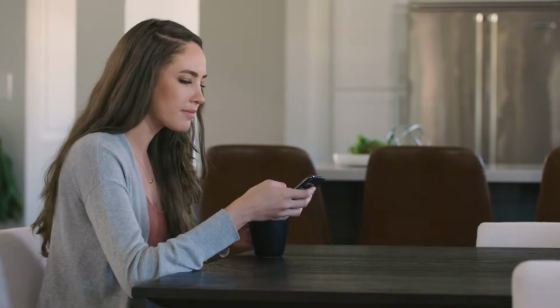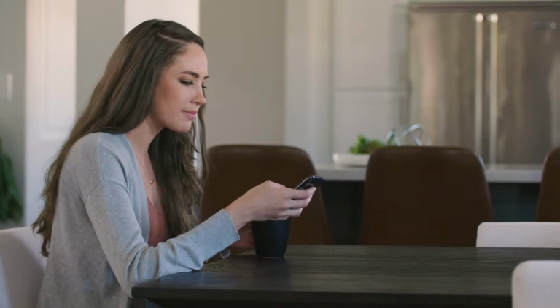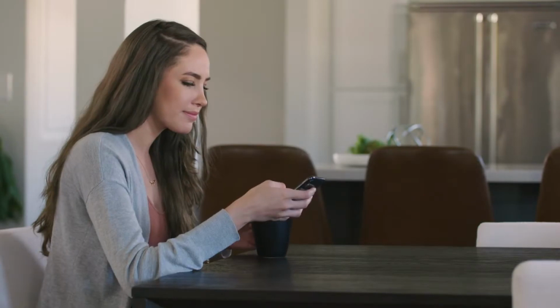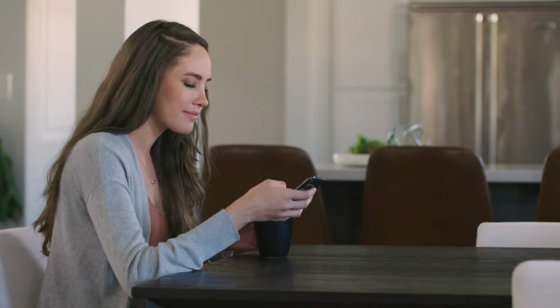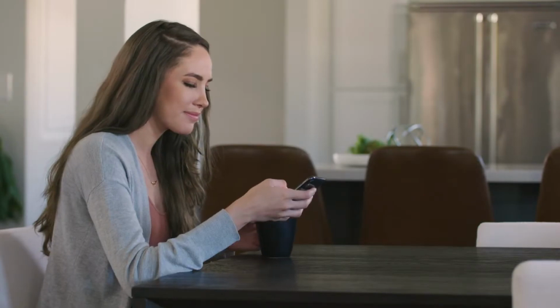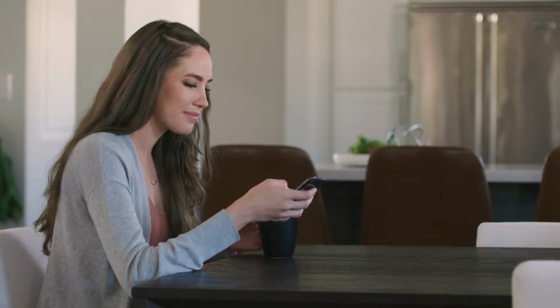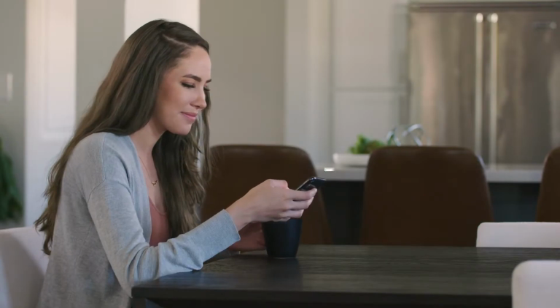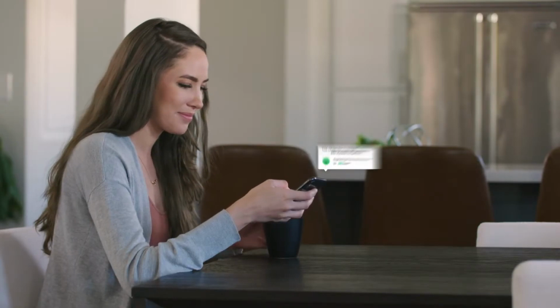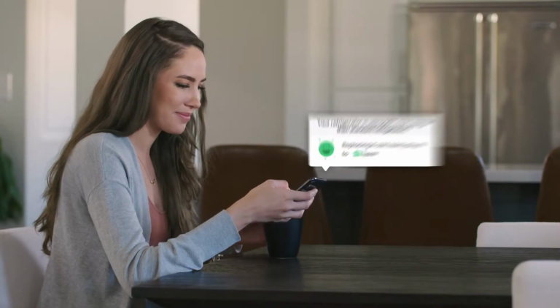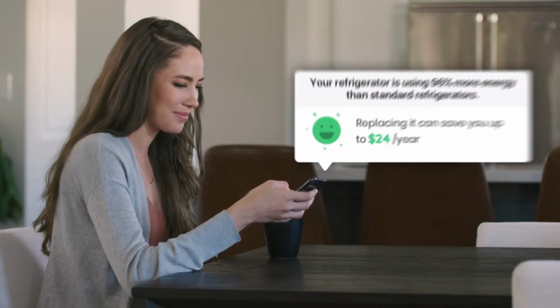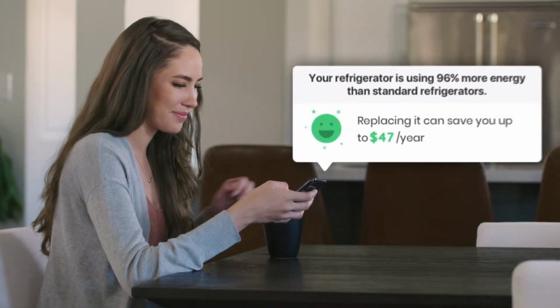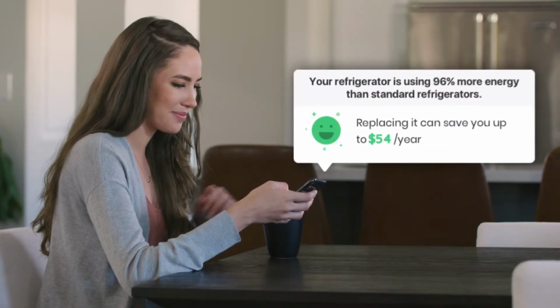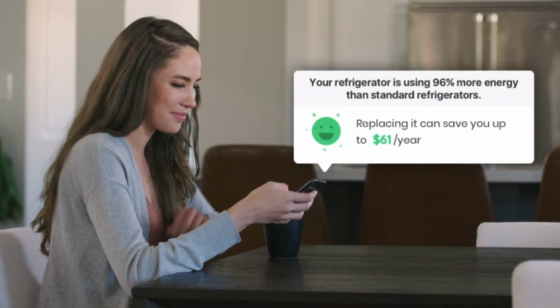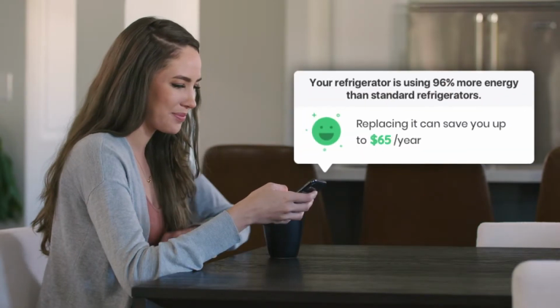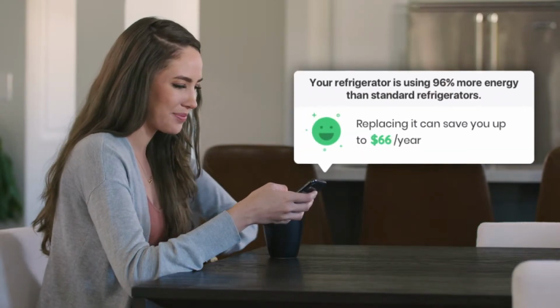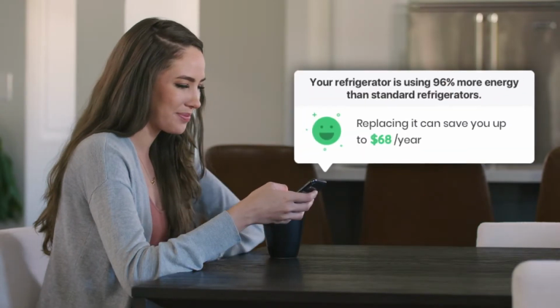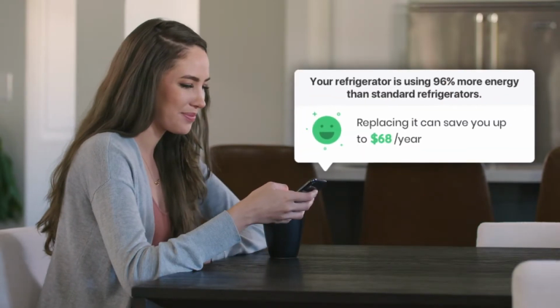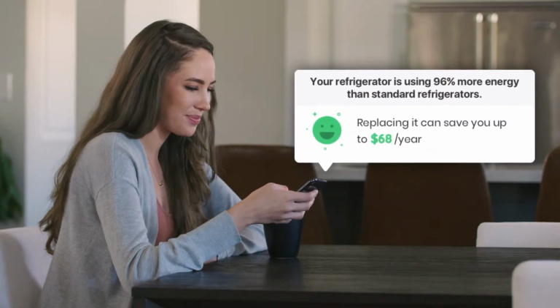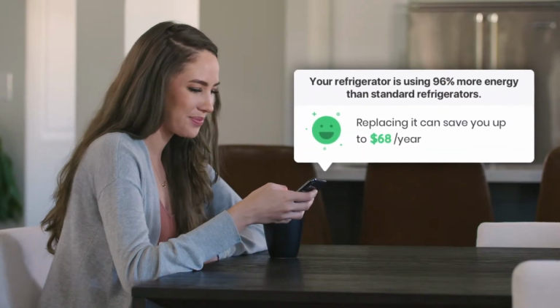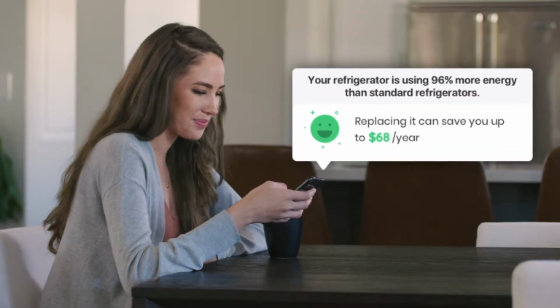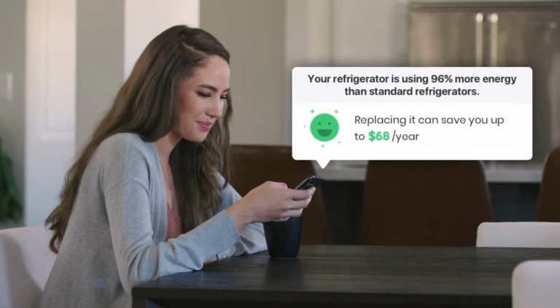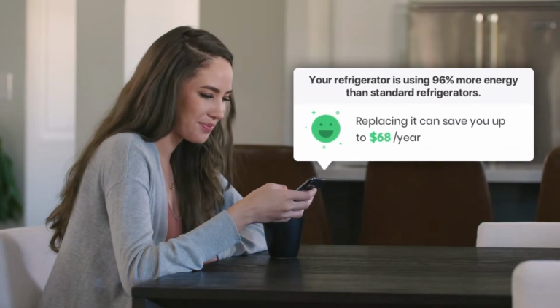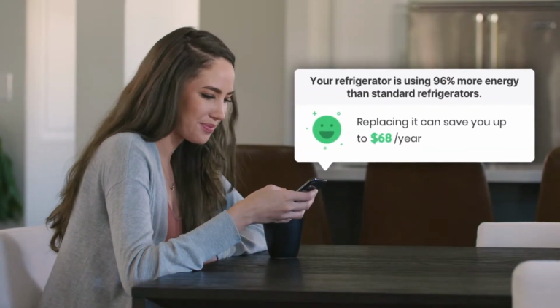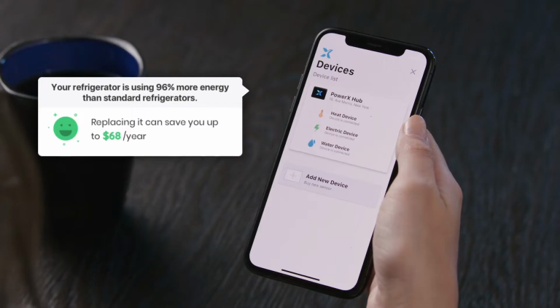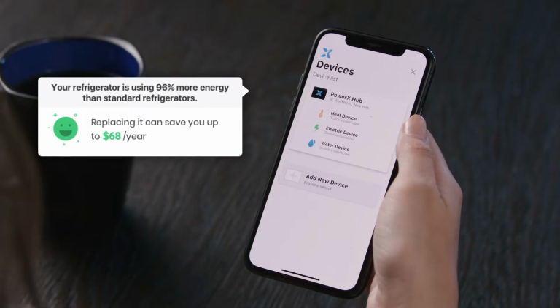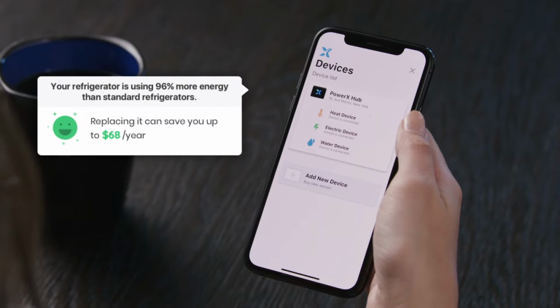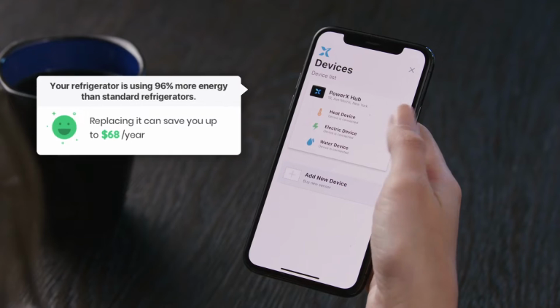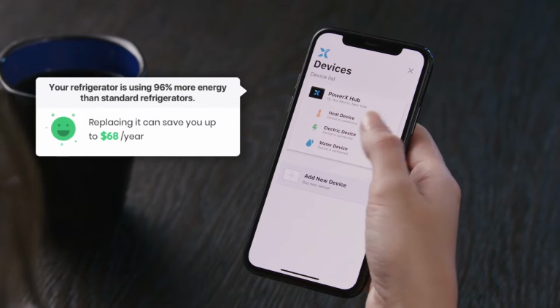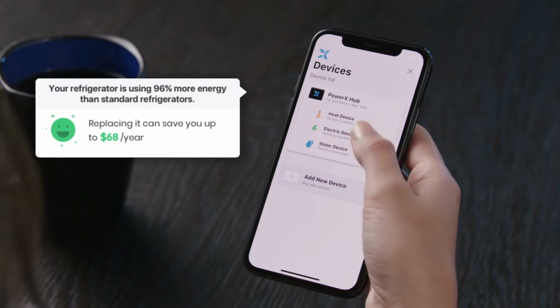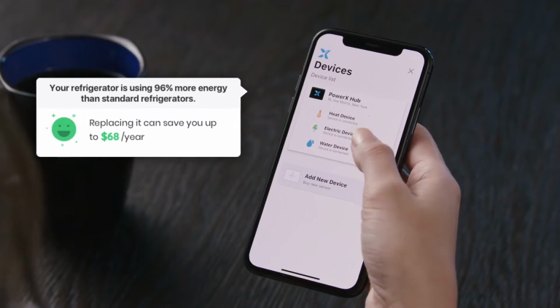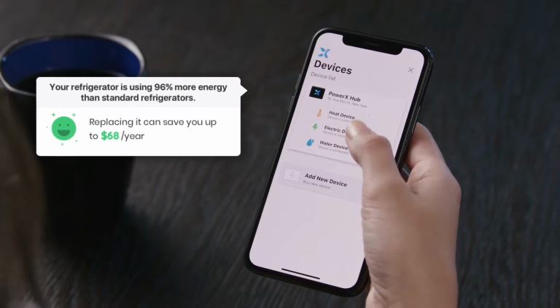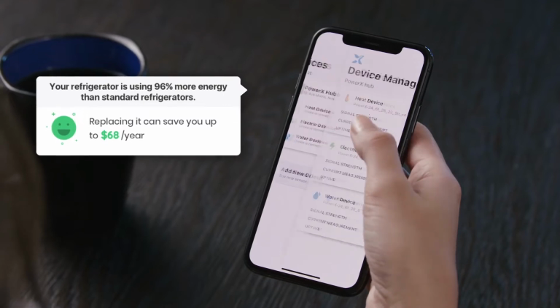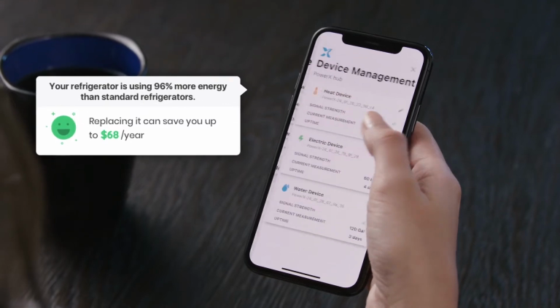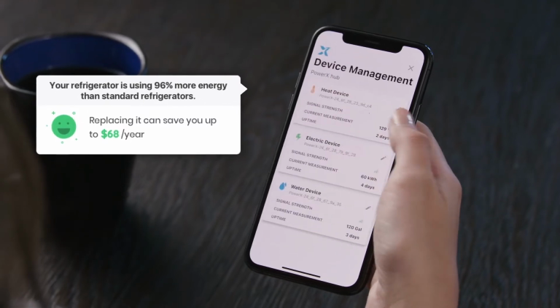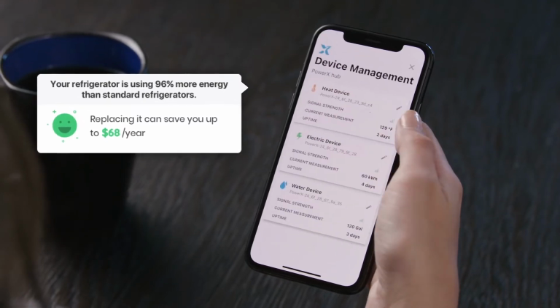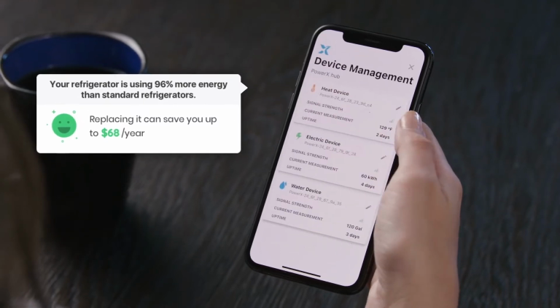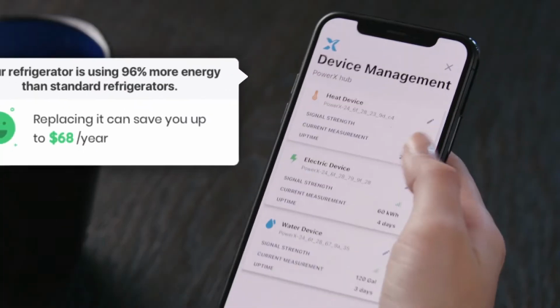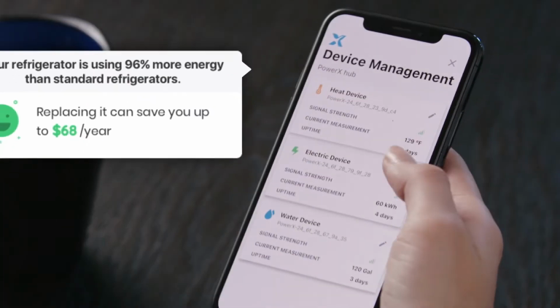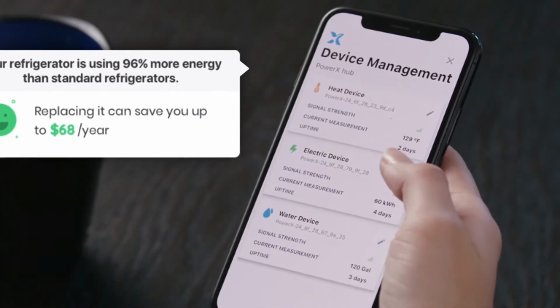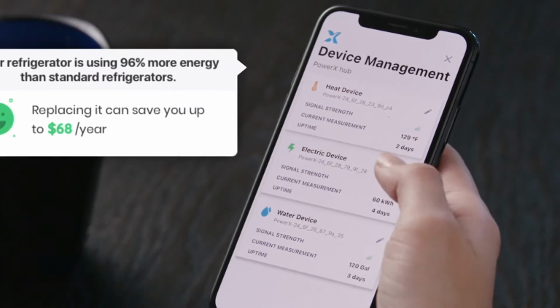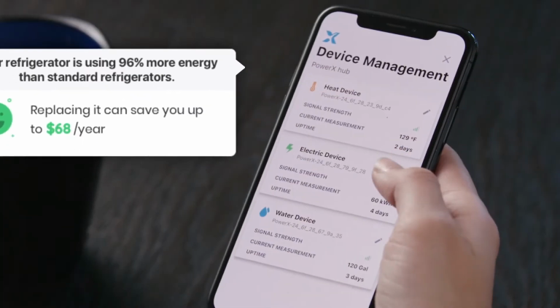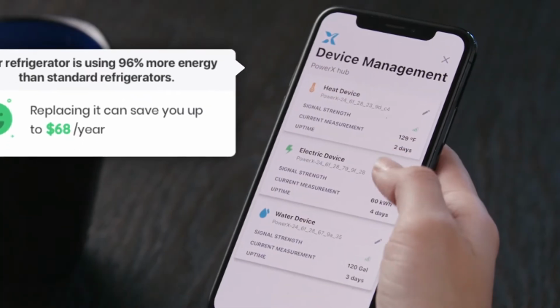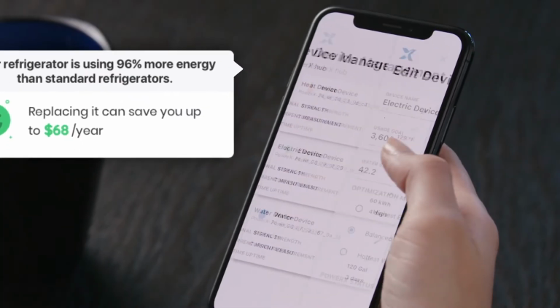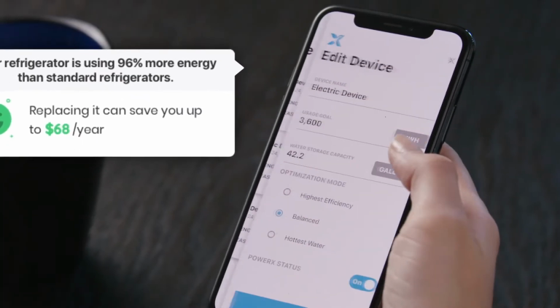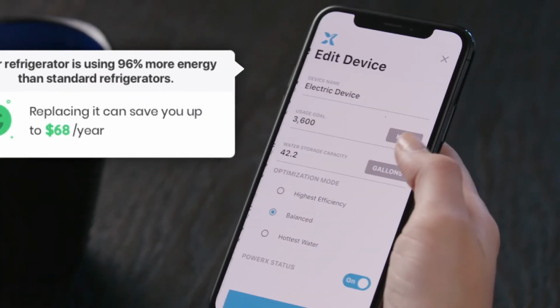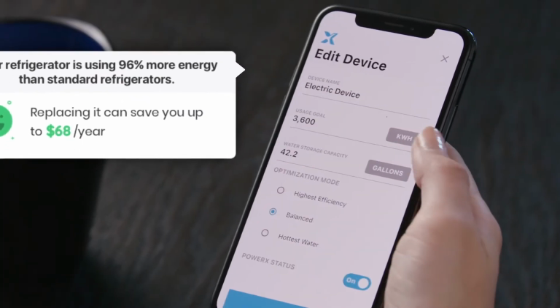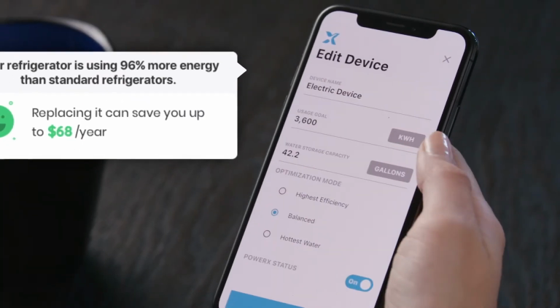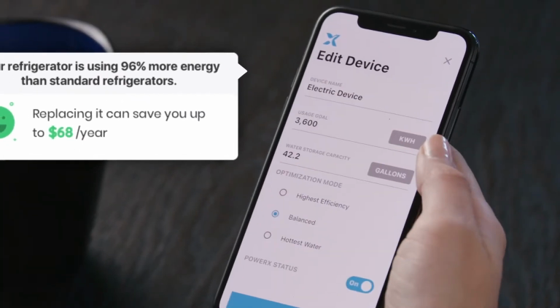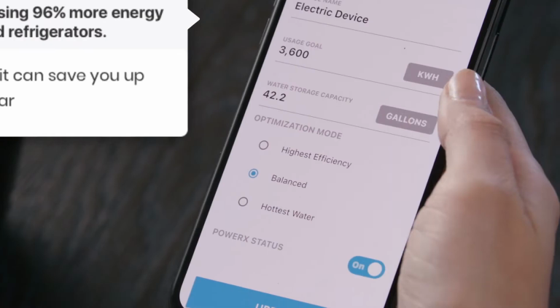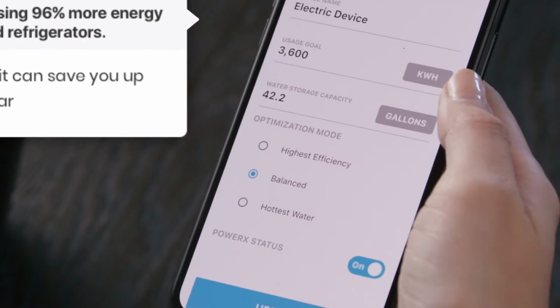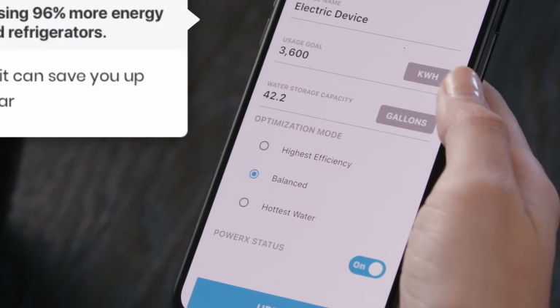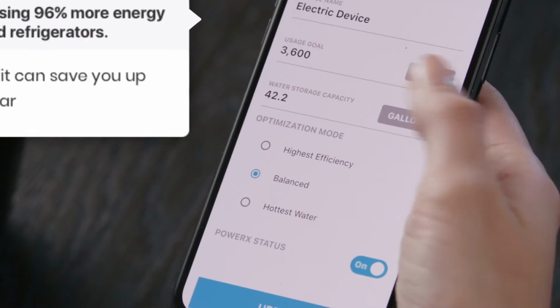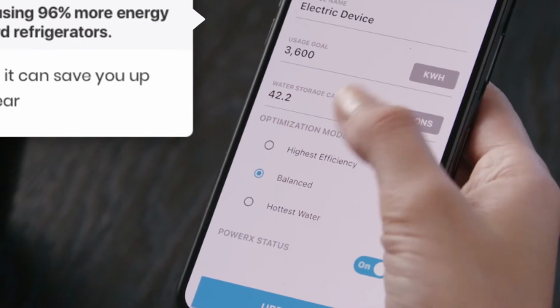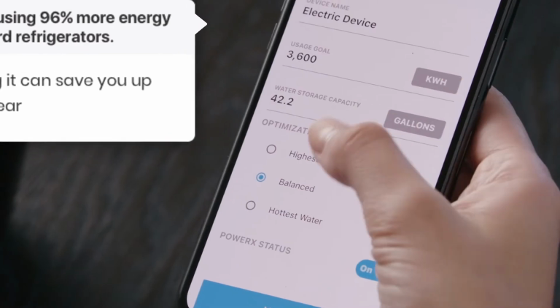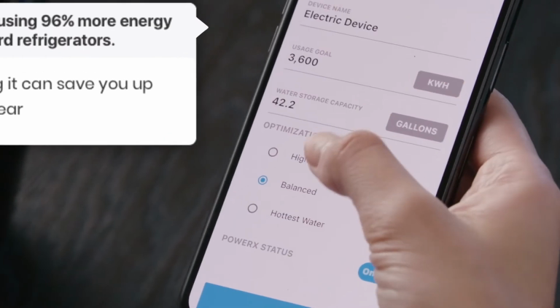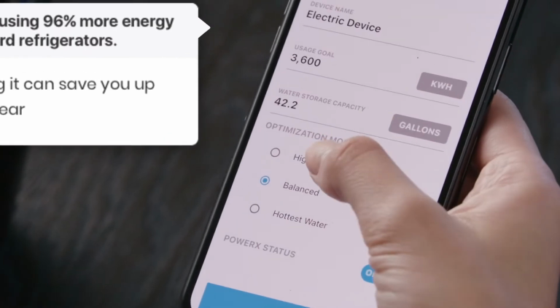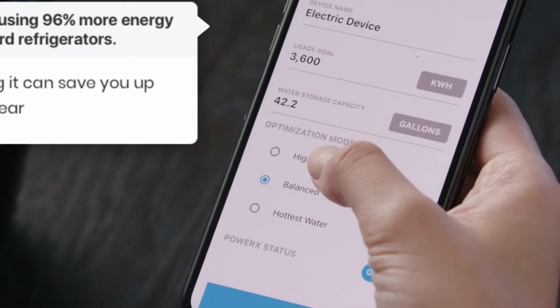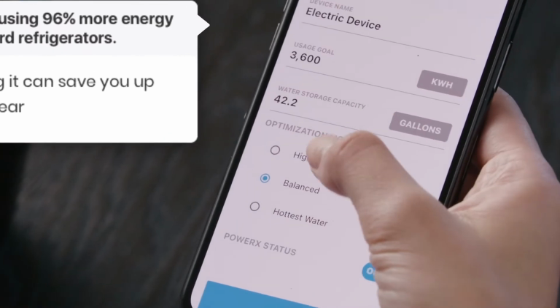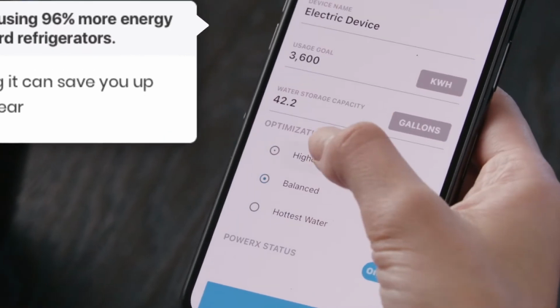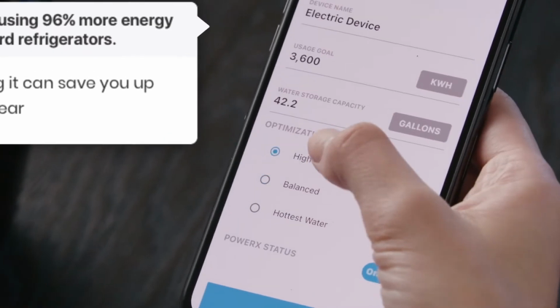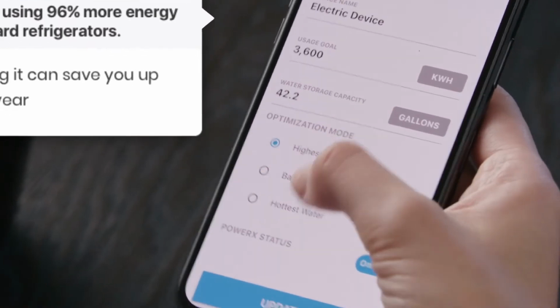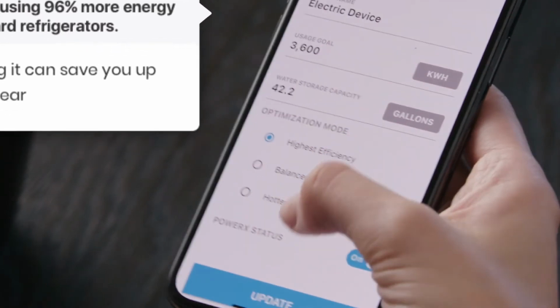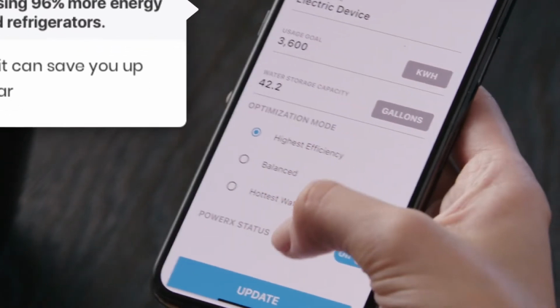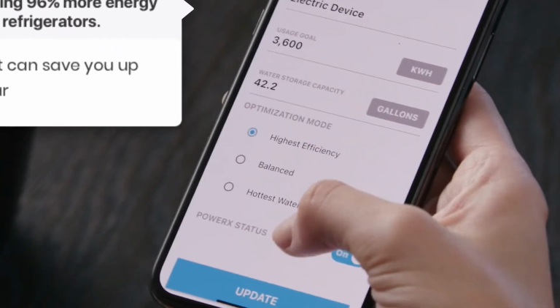PowerX Water and PowerX Electricity identify saving potential and give you real-time tips to reduce your energy bill.